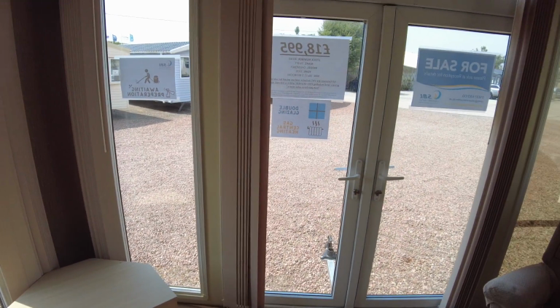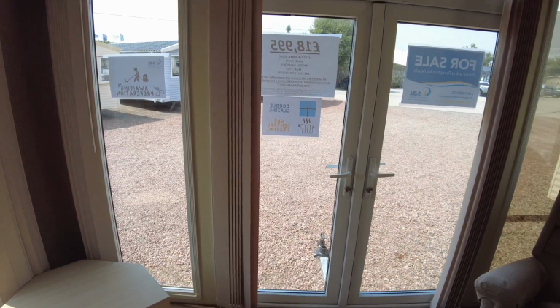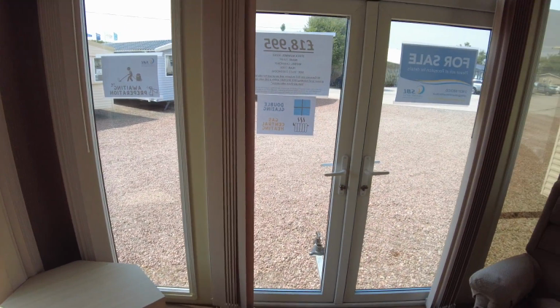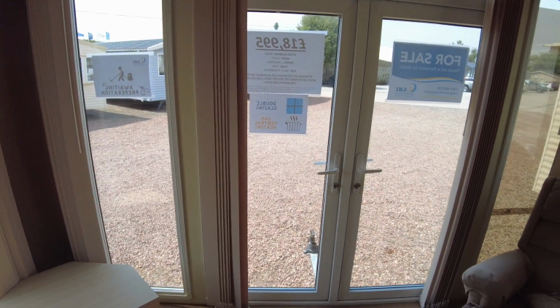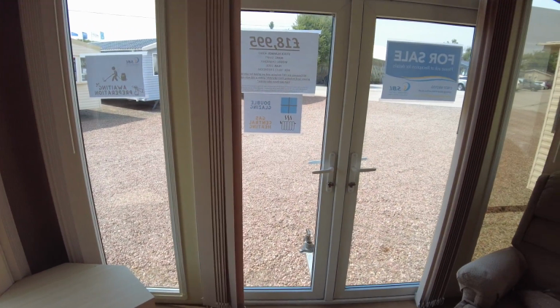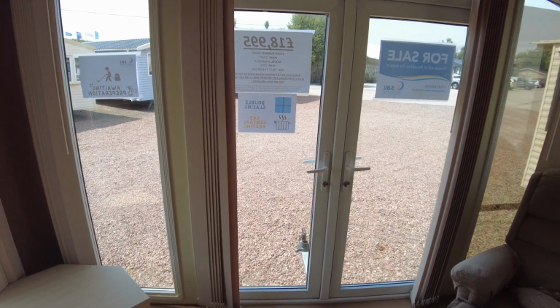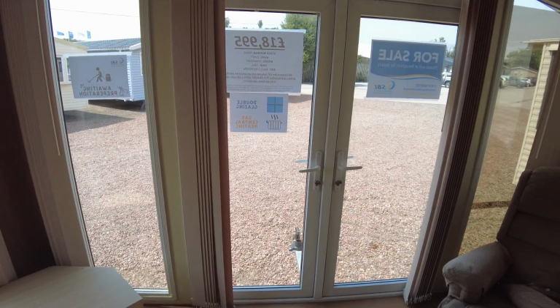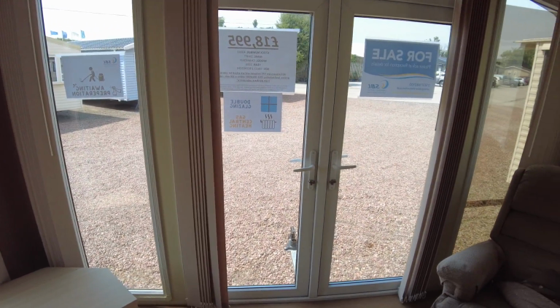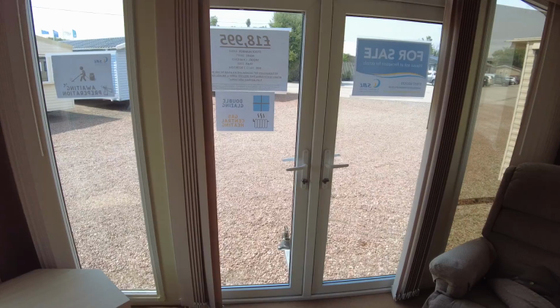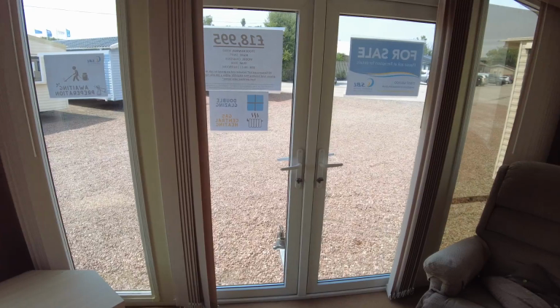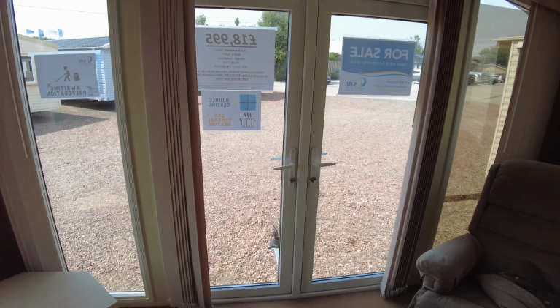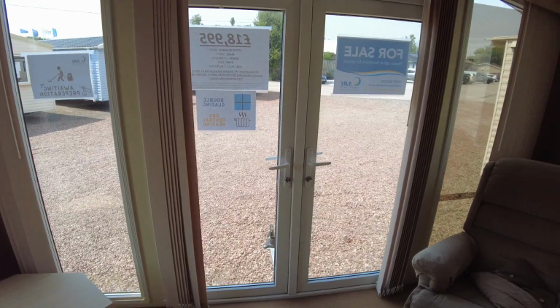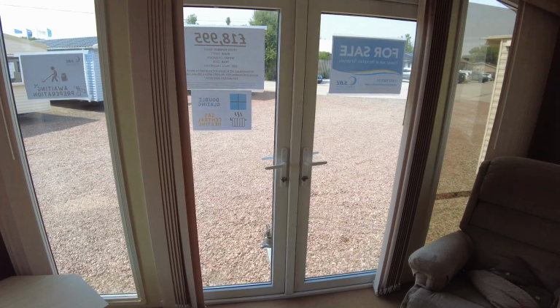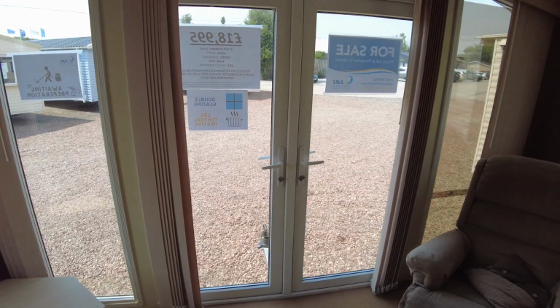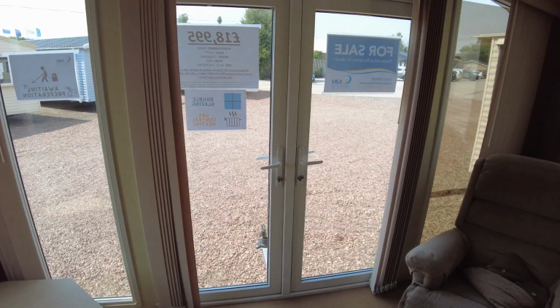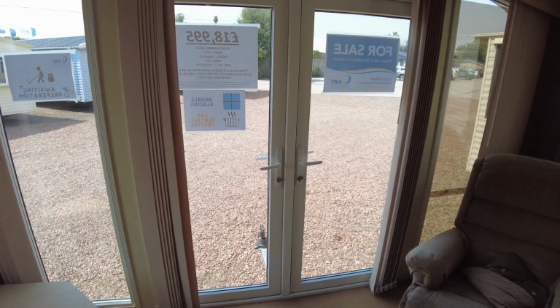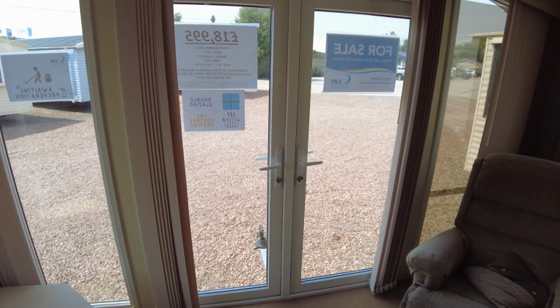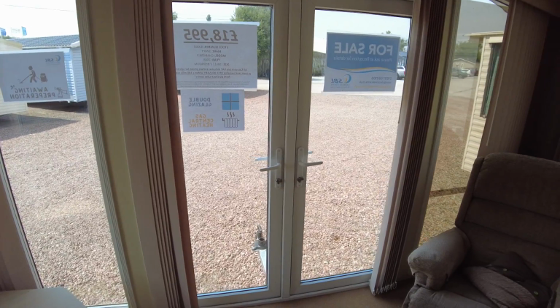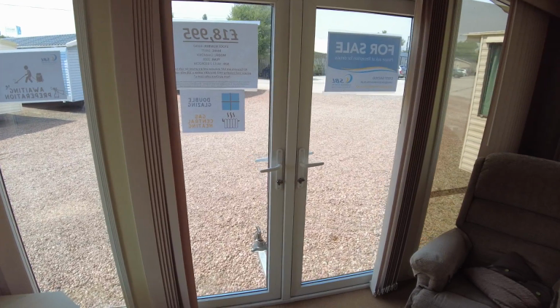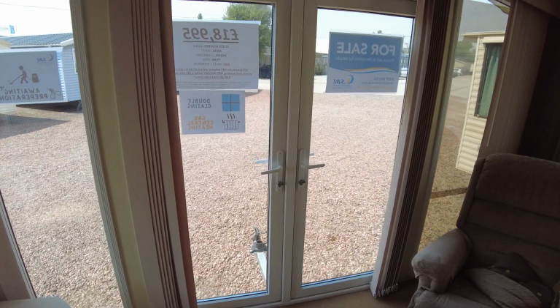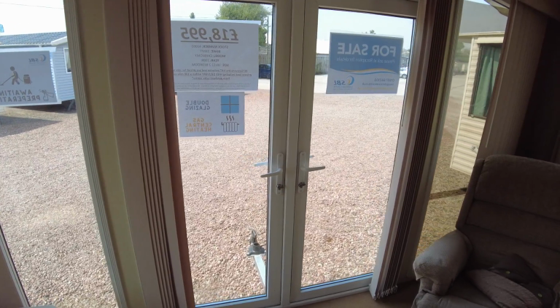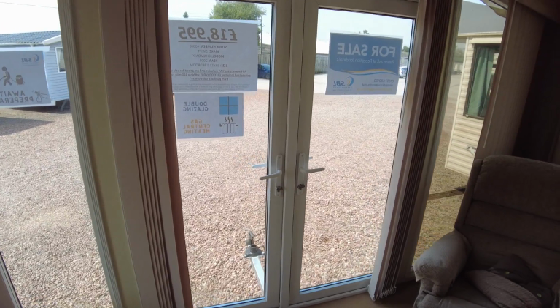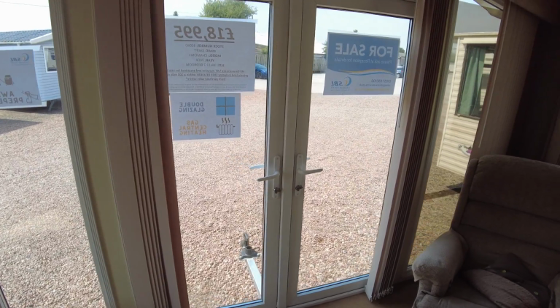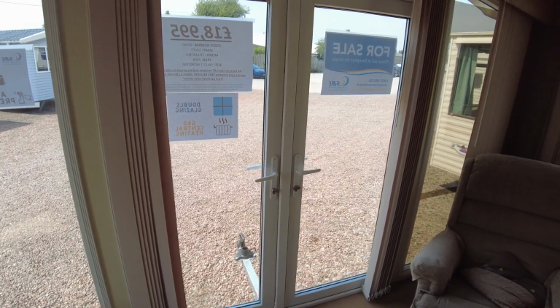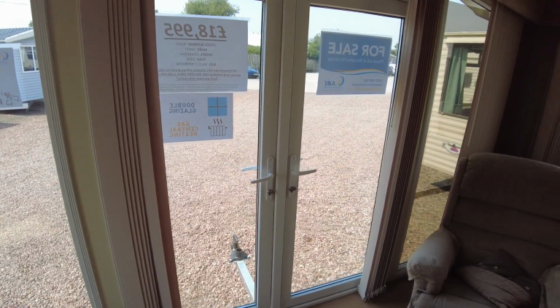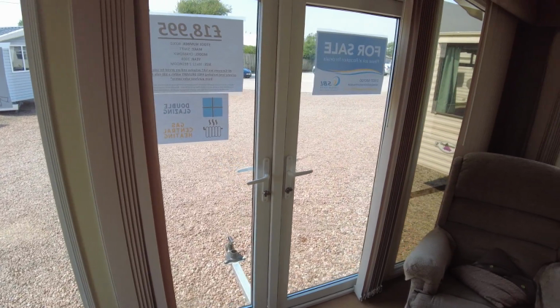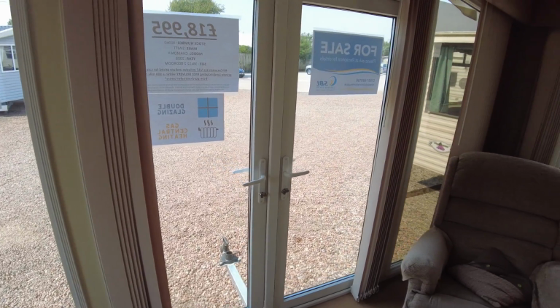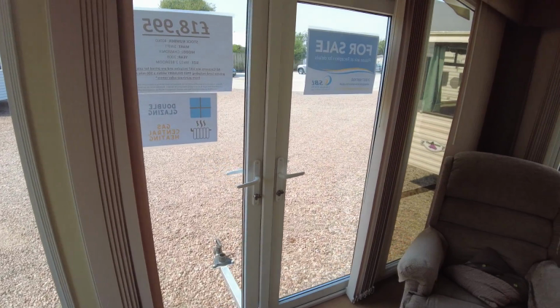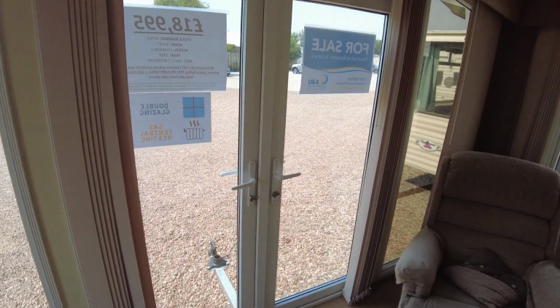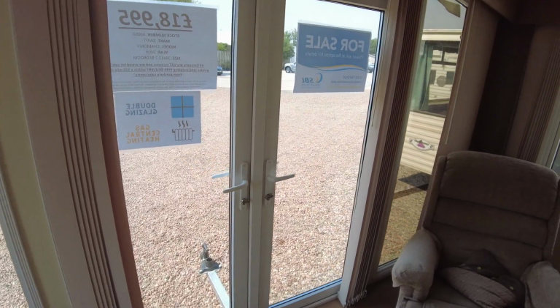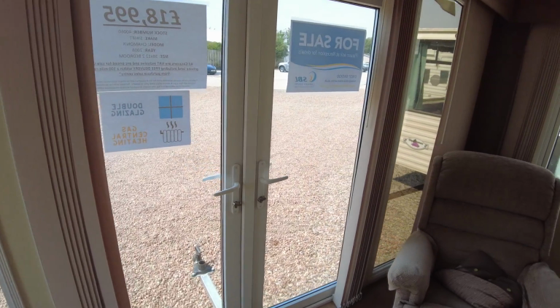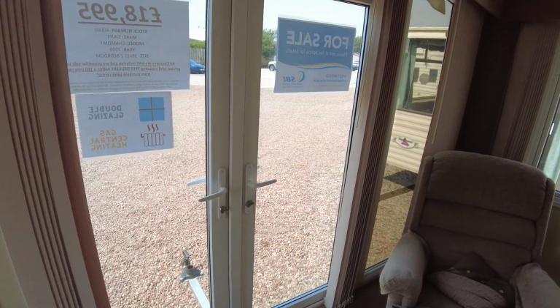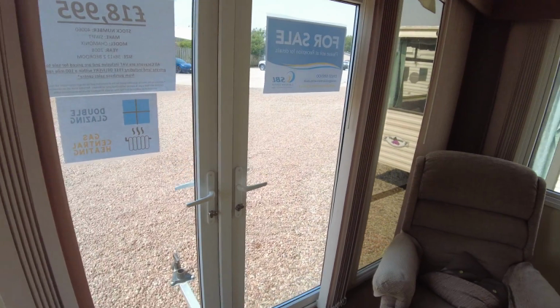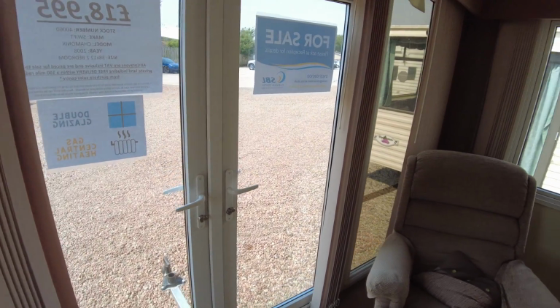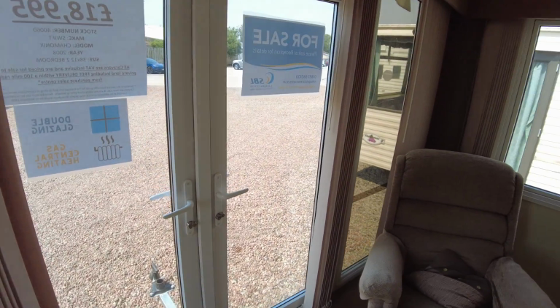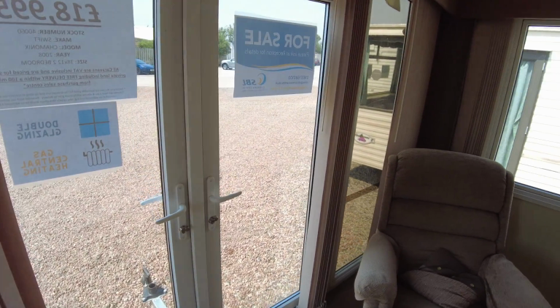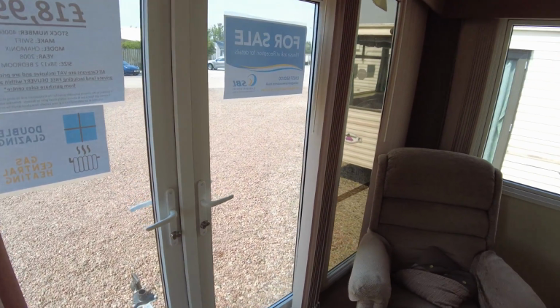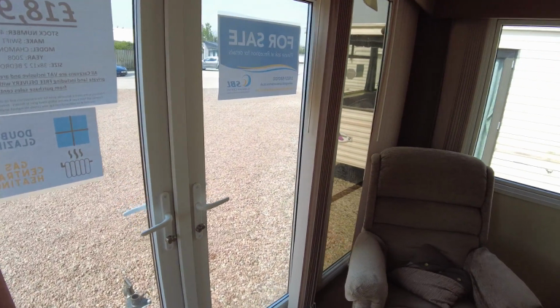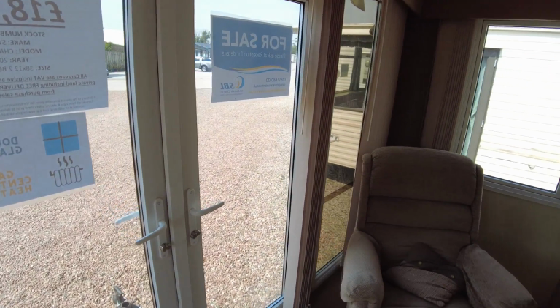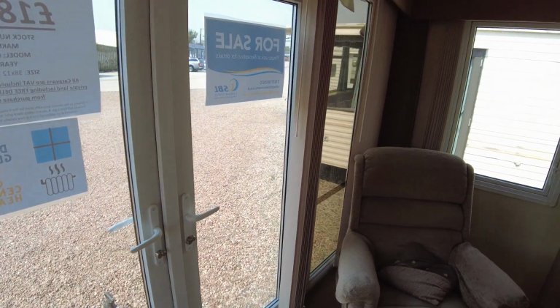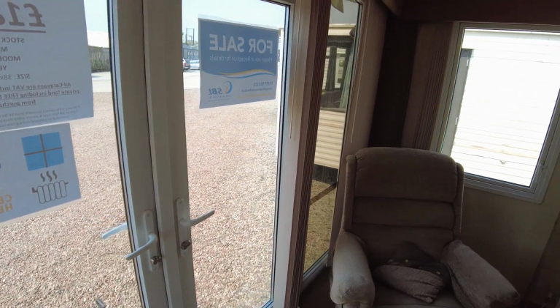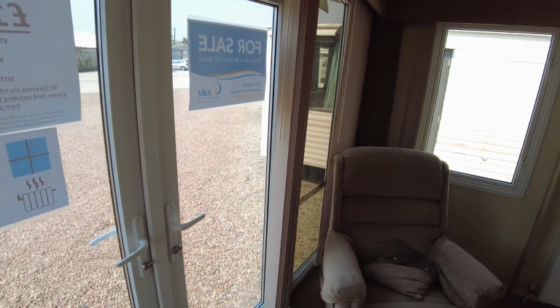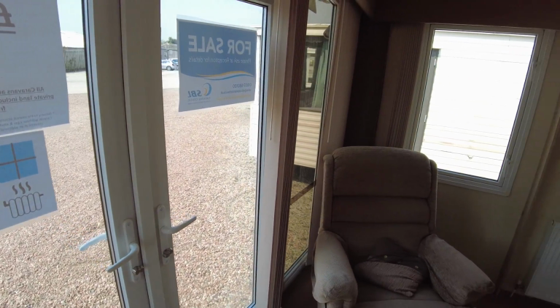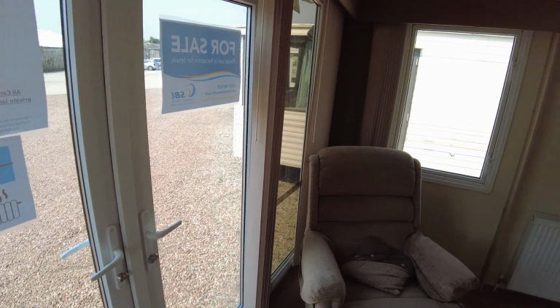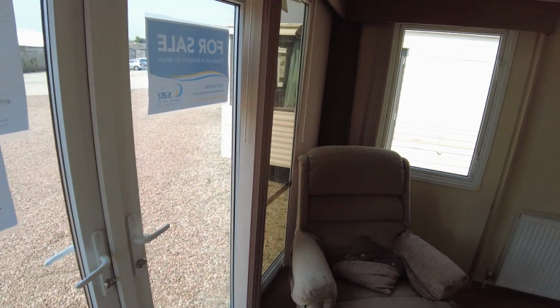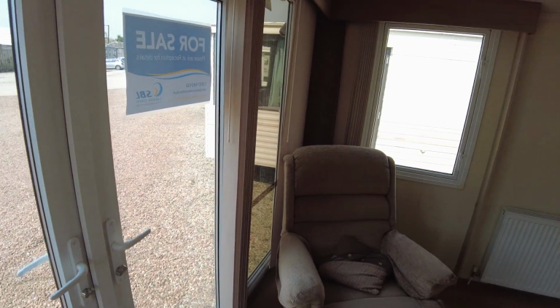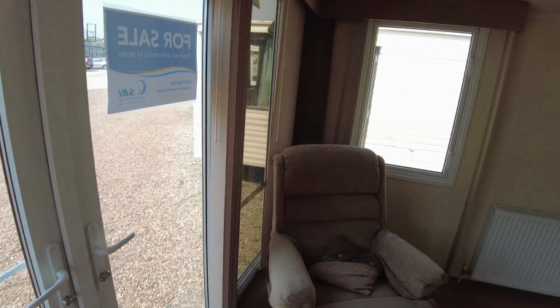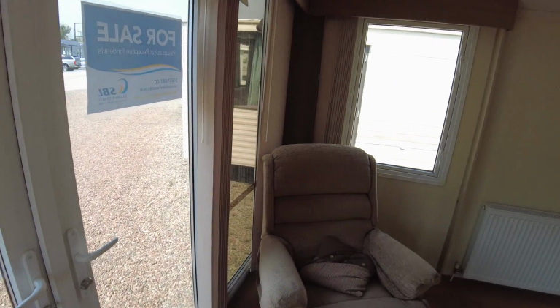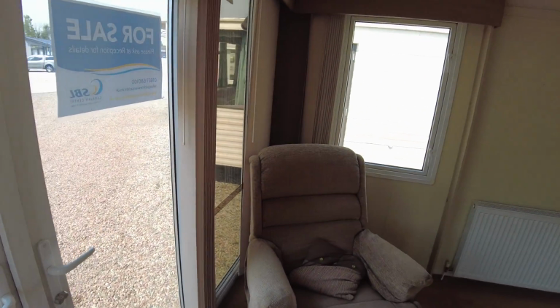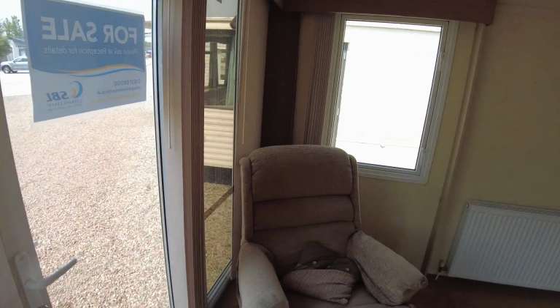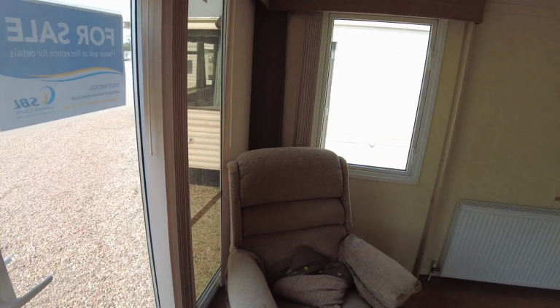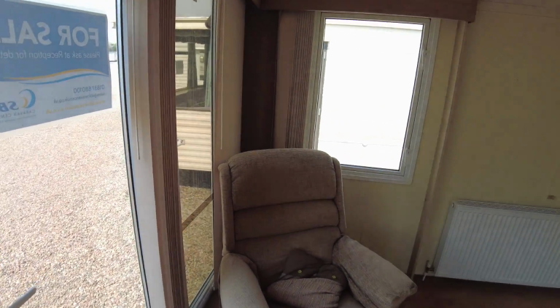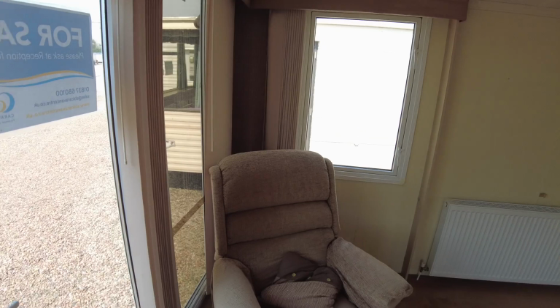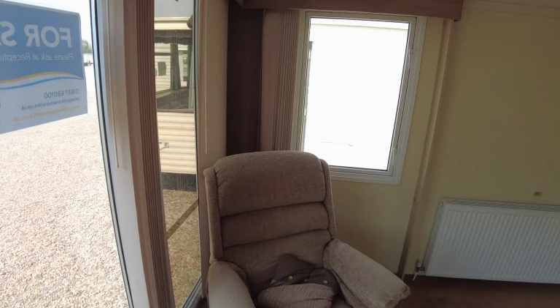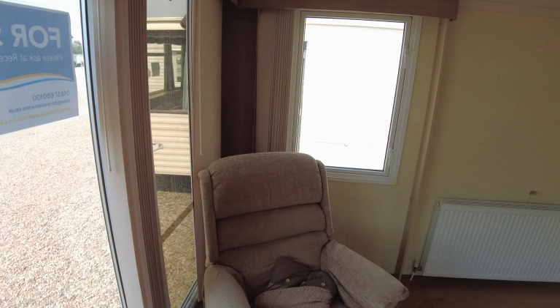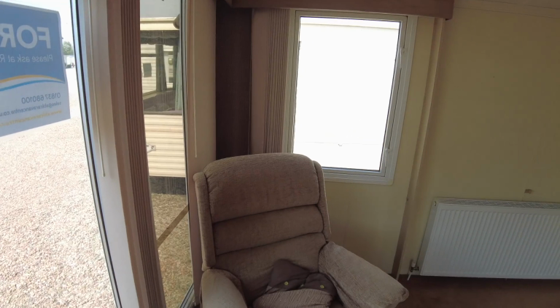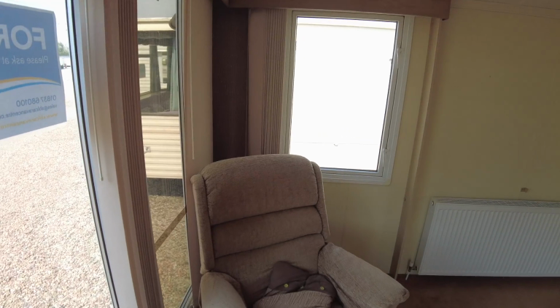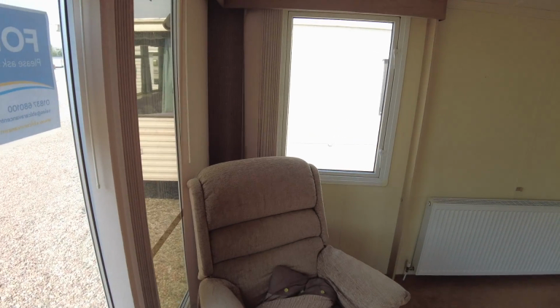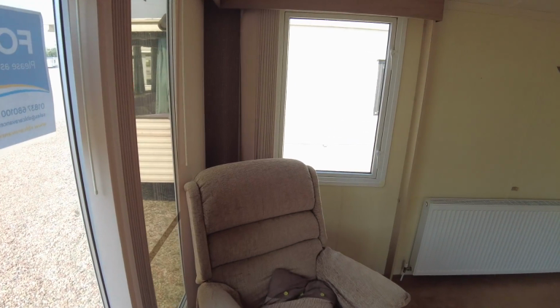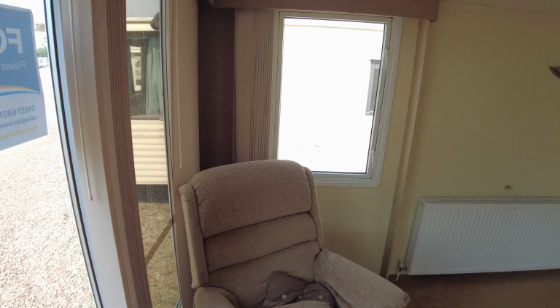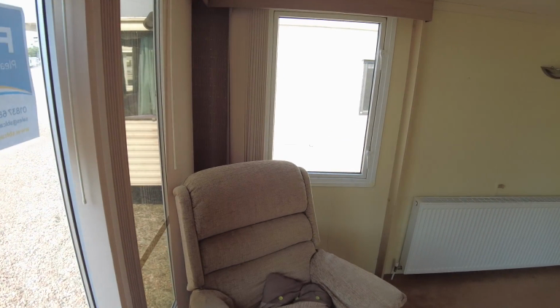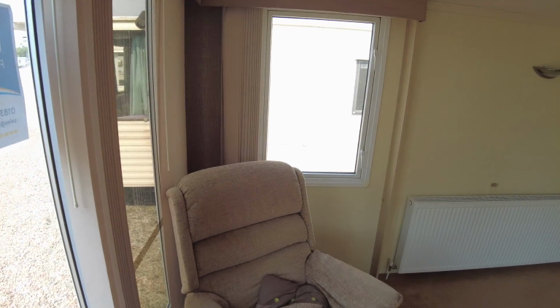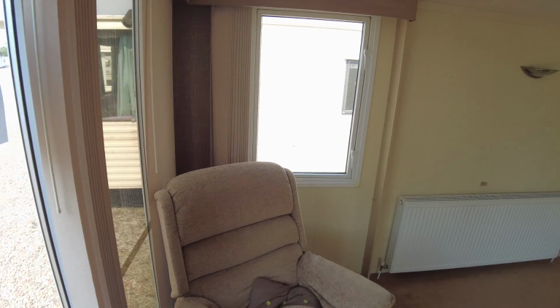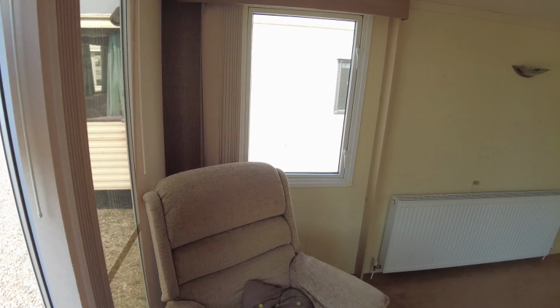The door side there at the front, and then your two front windows as well as the side window here, which is a smaller window.